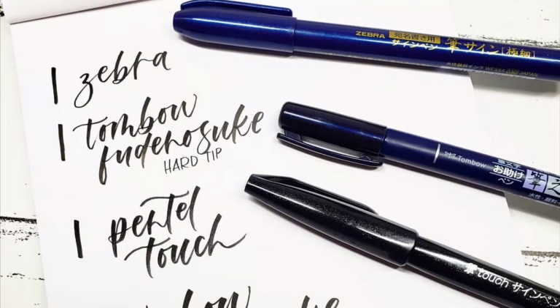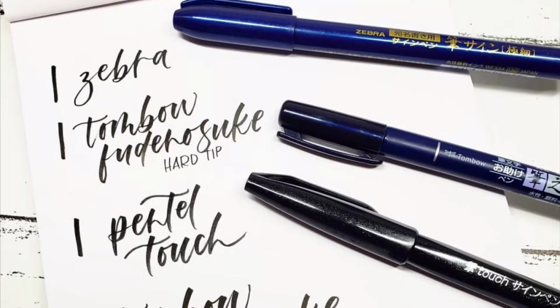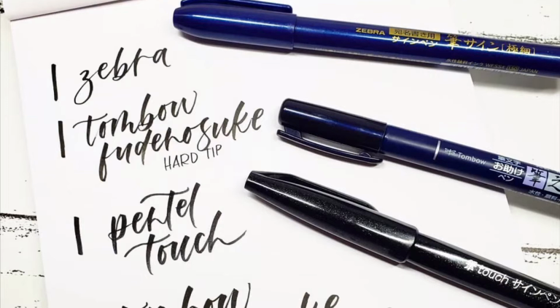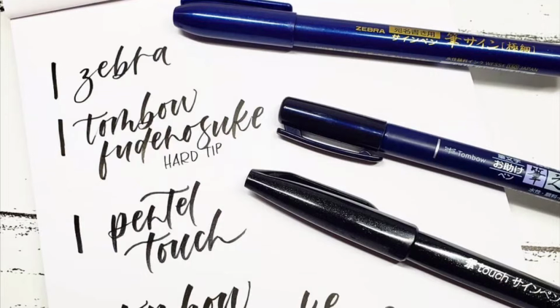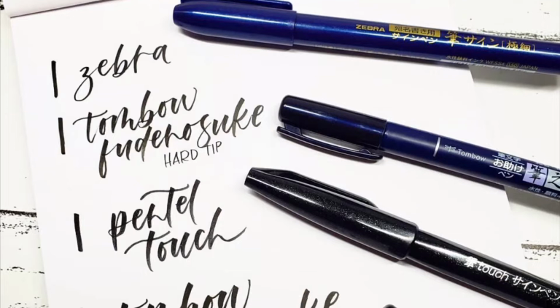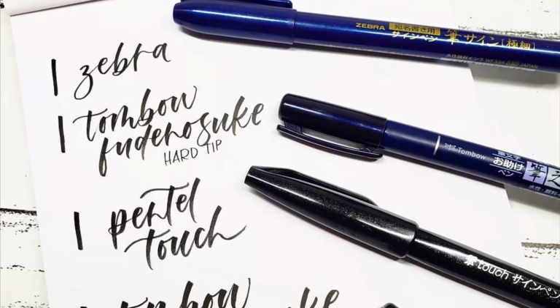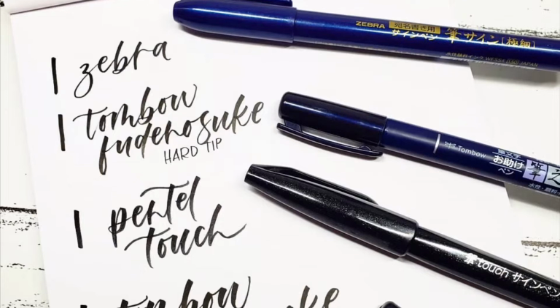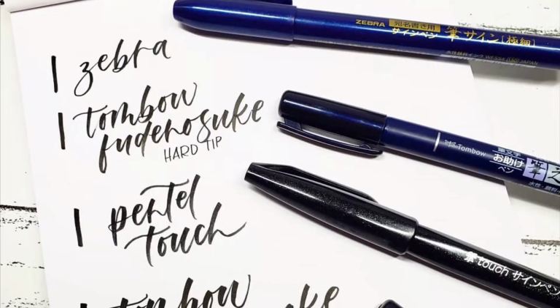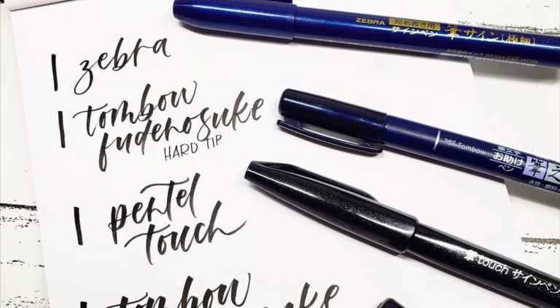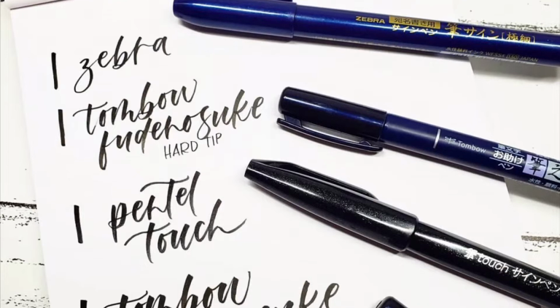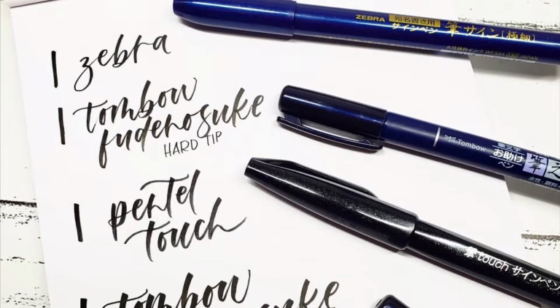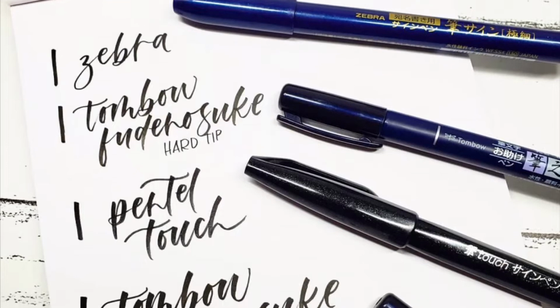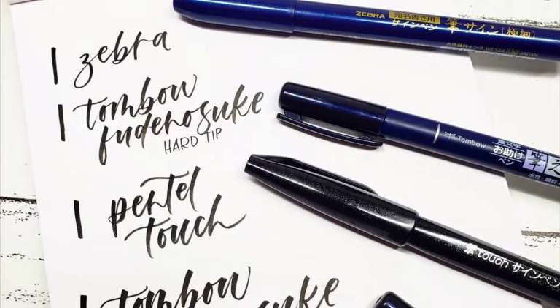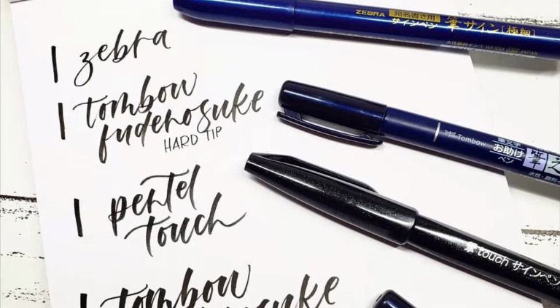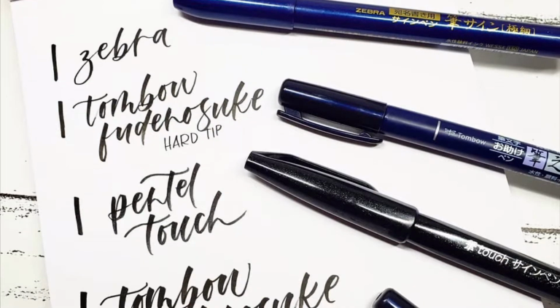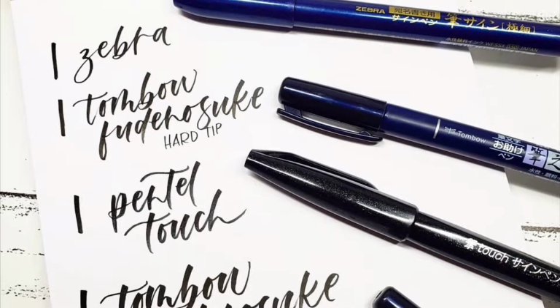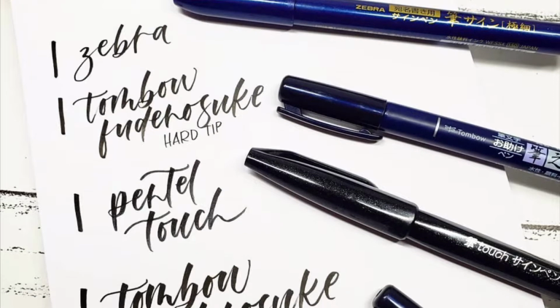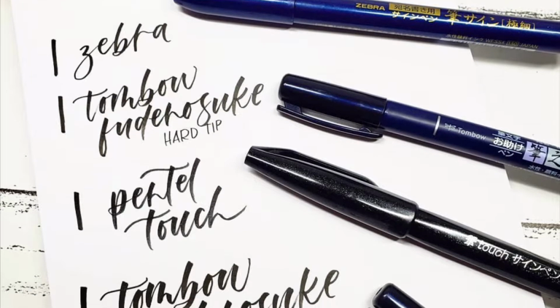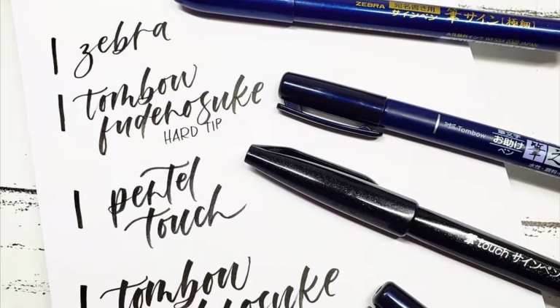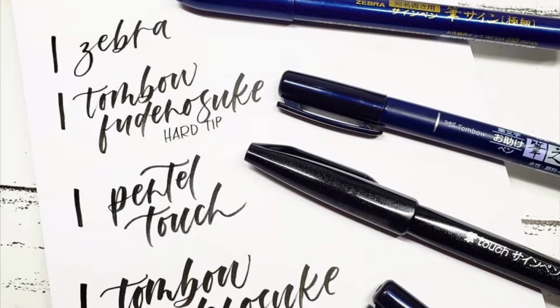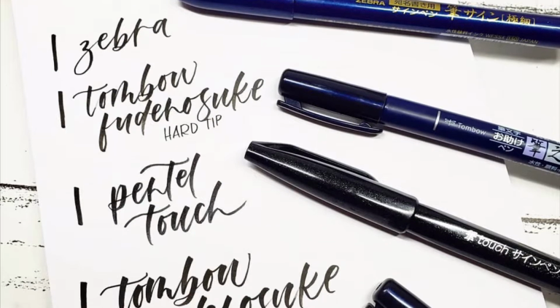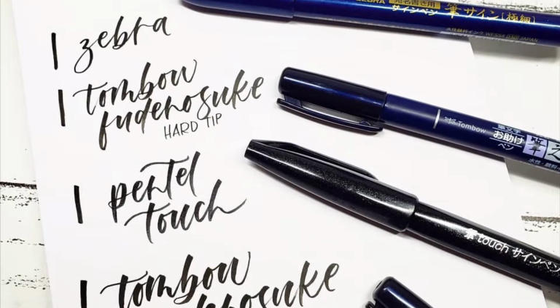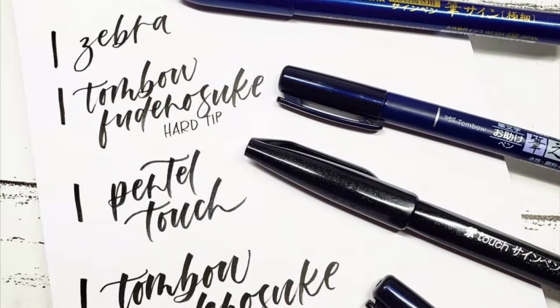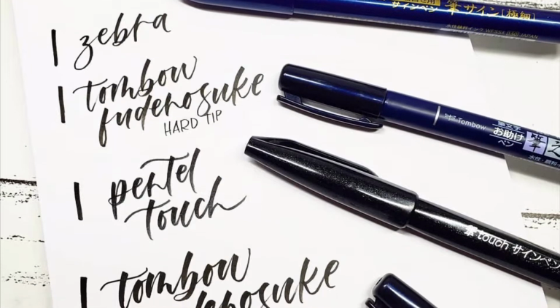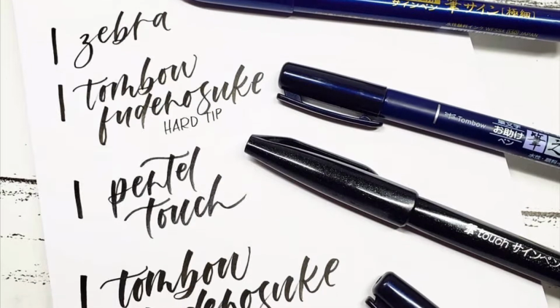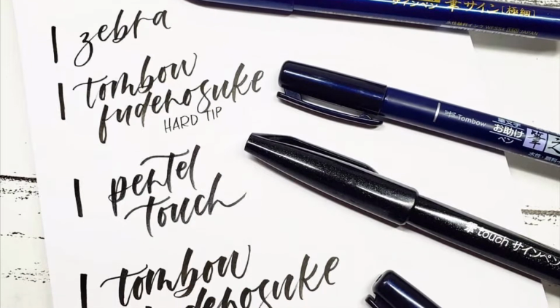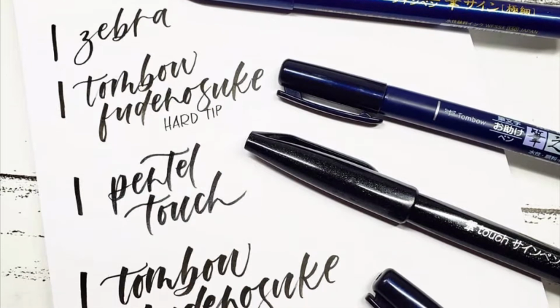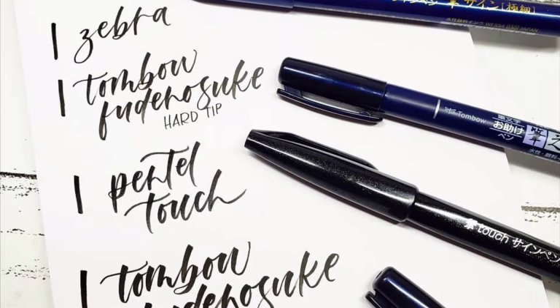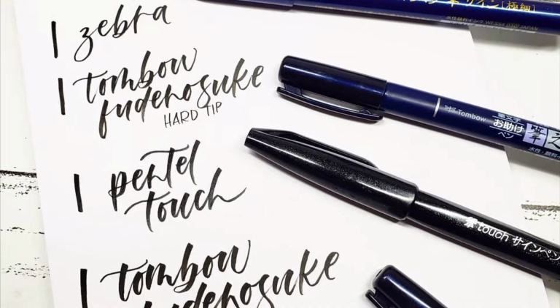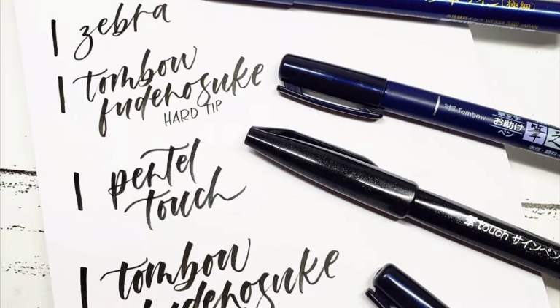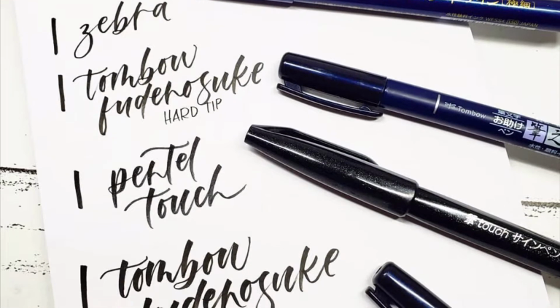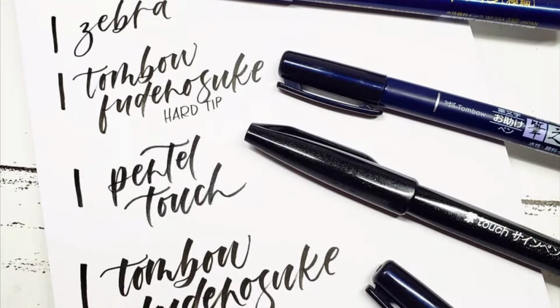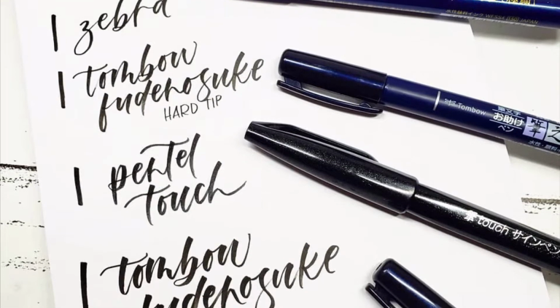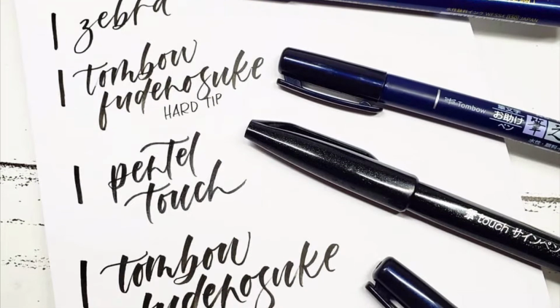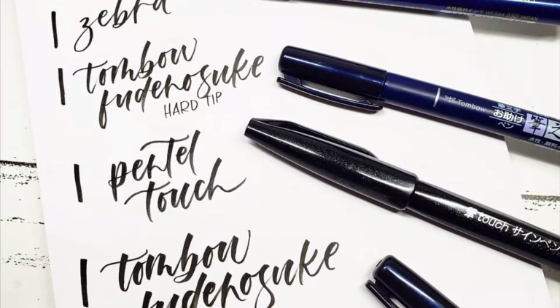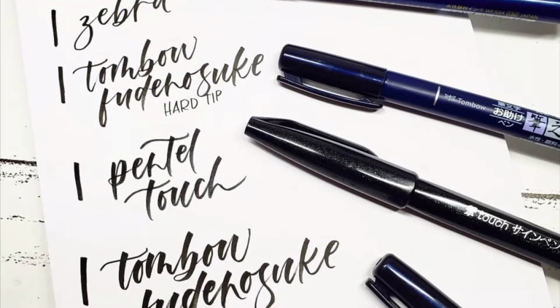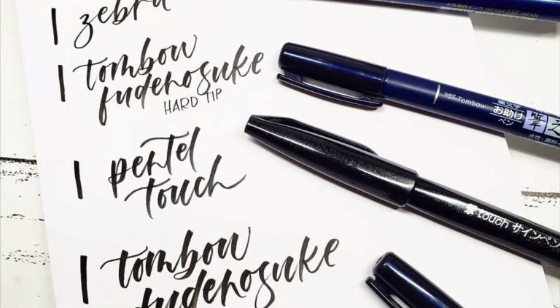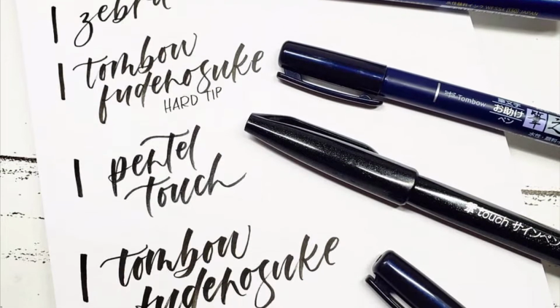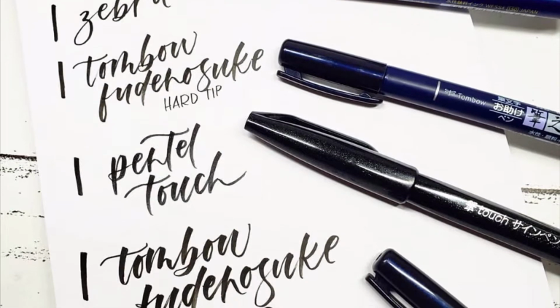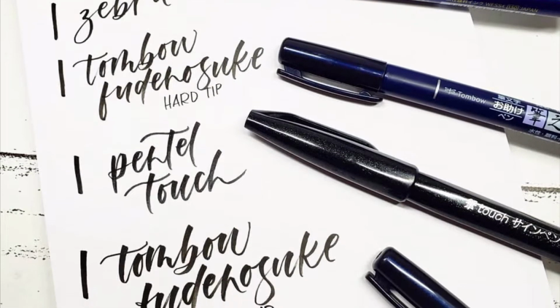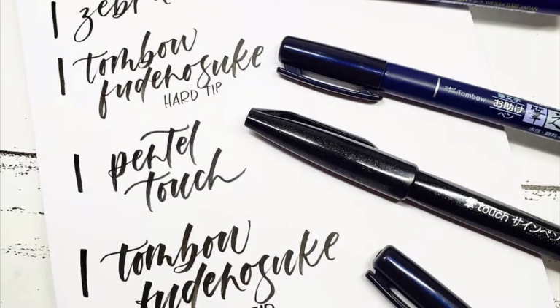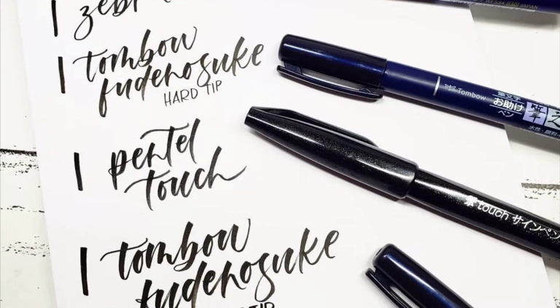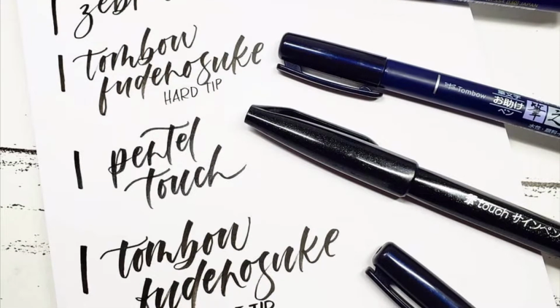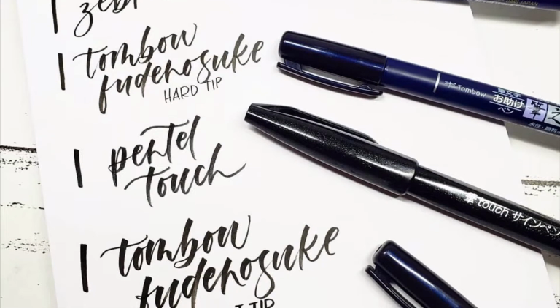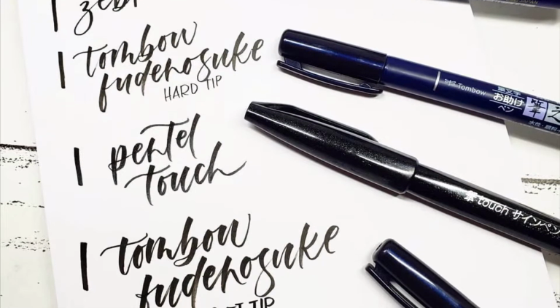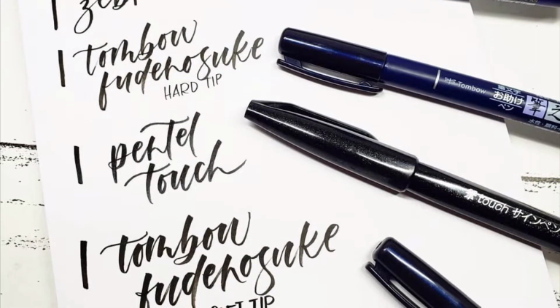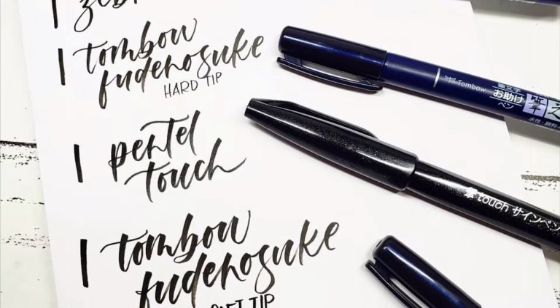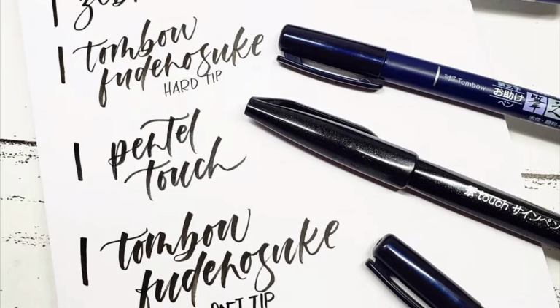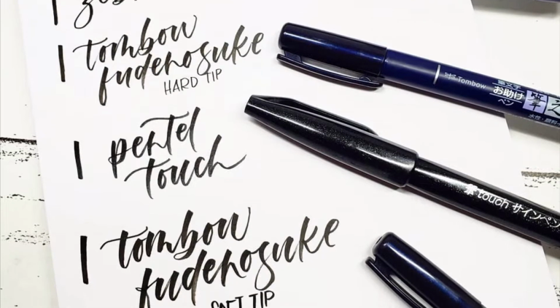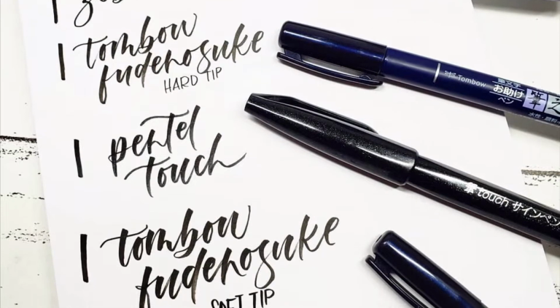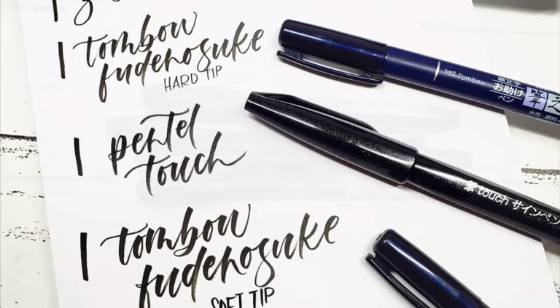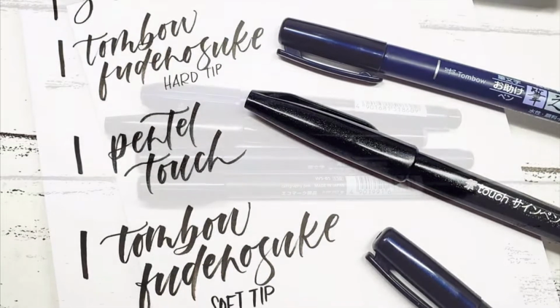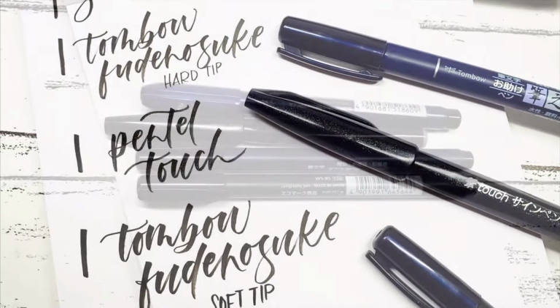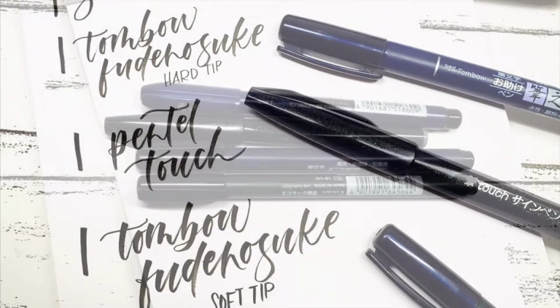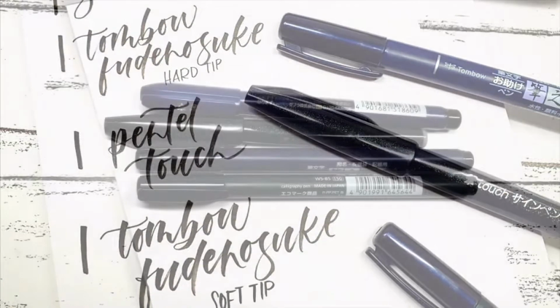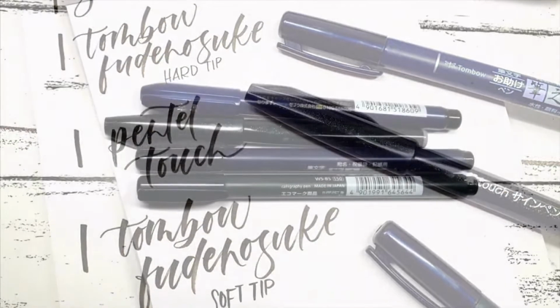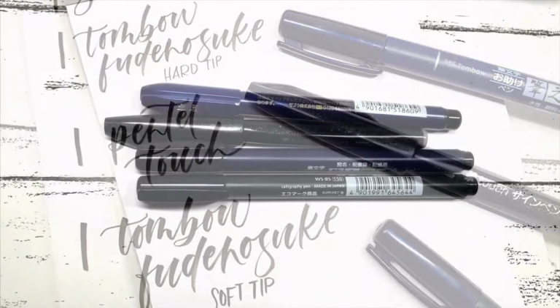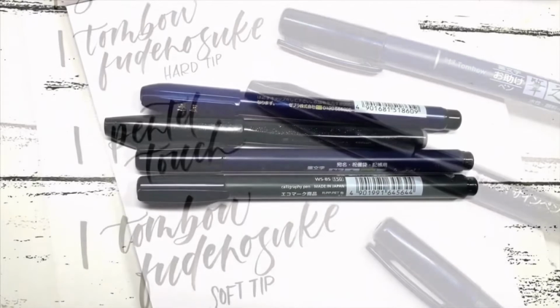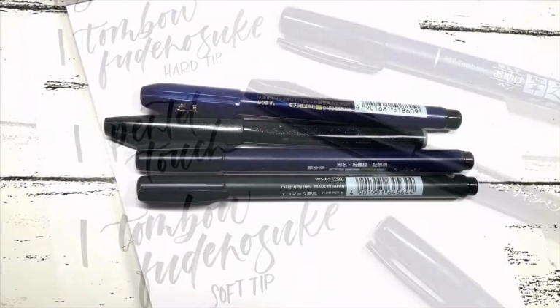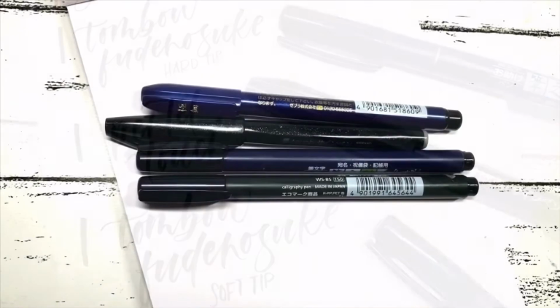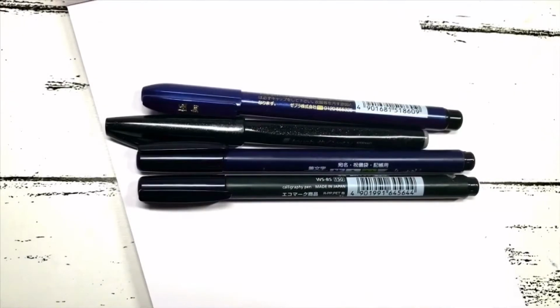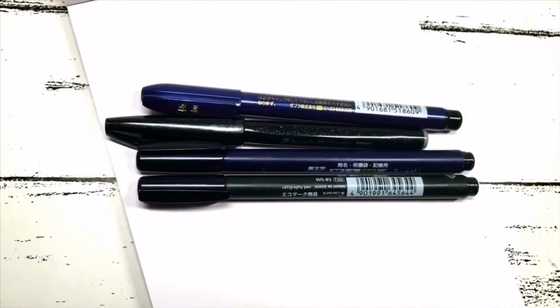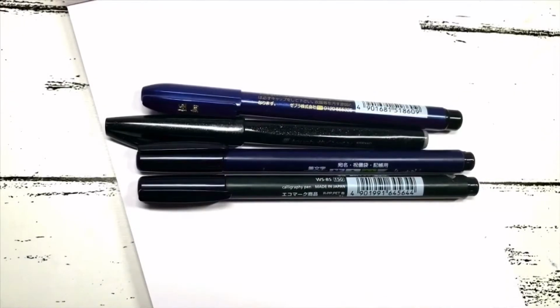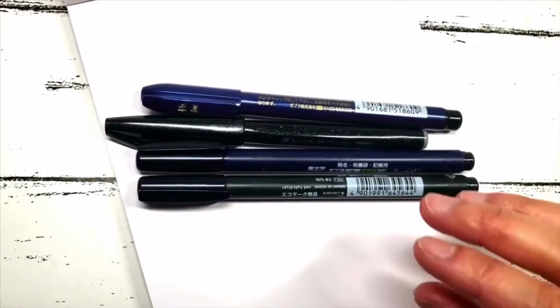Hi friends! Welcome to my channel. Here are my top recommendations for brush pens for beginners.